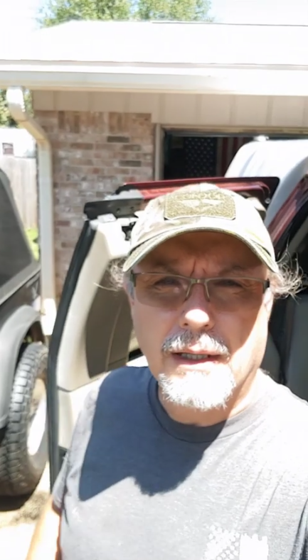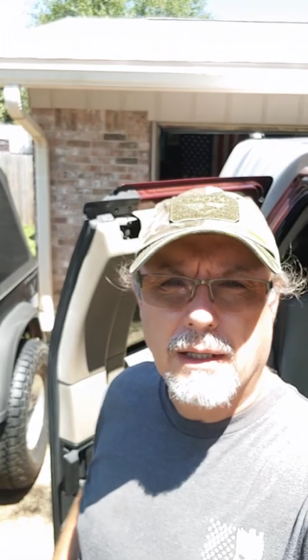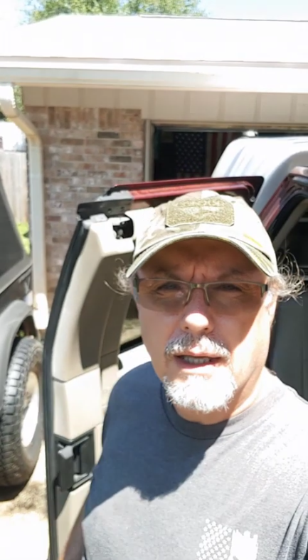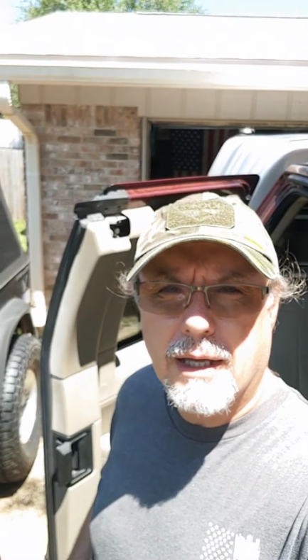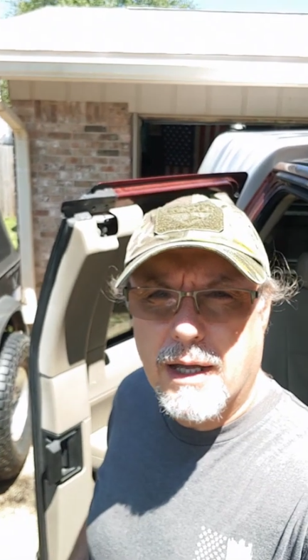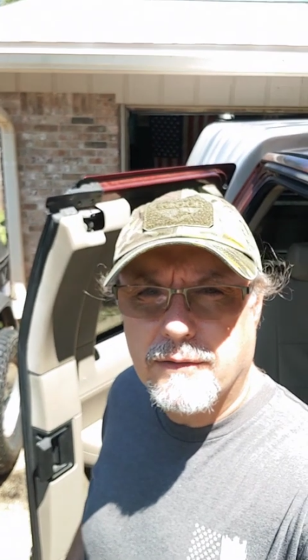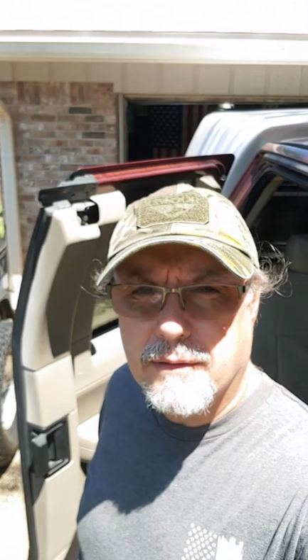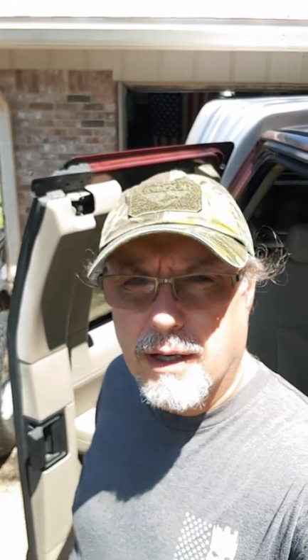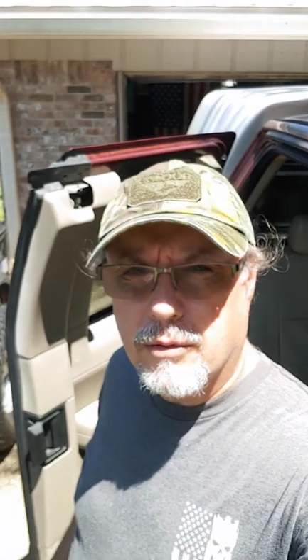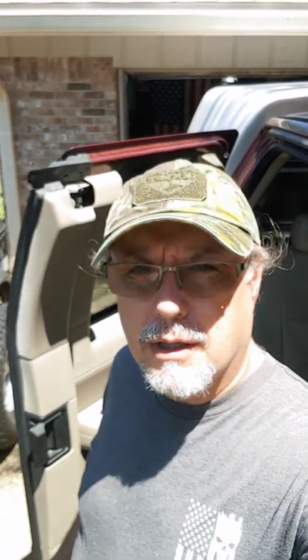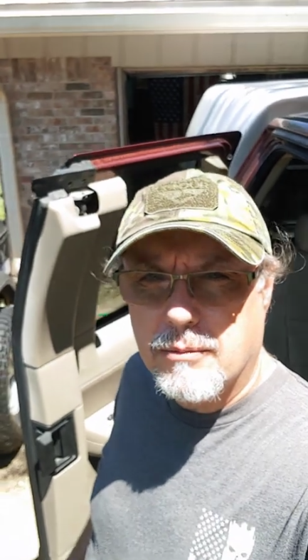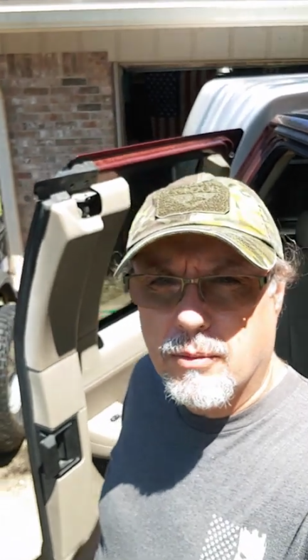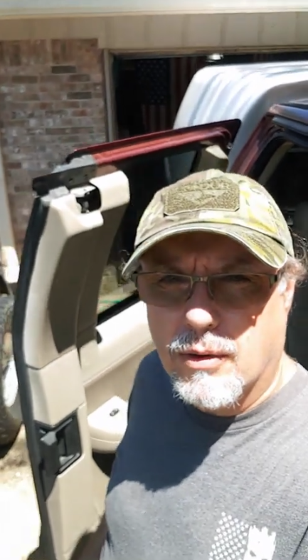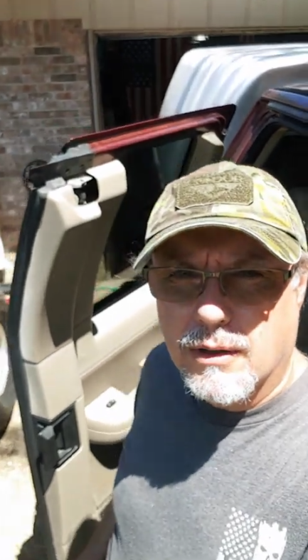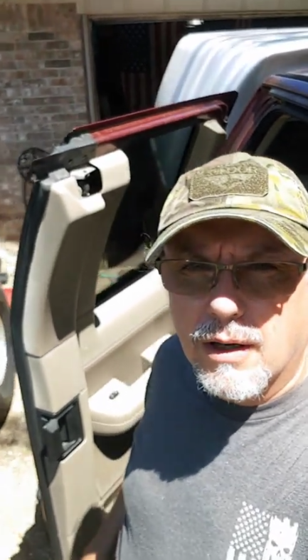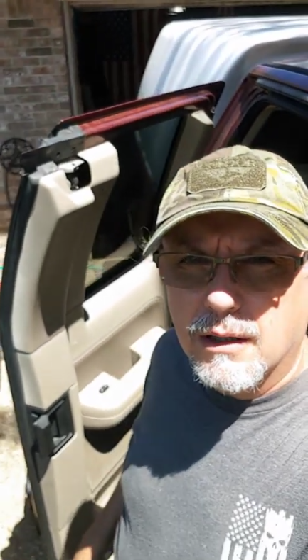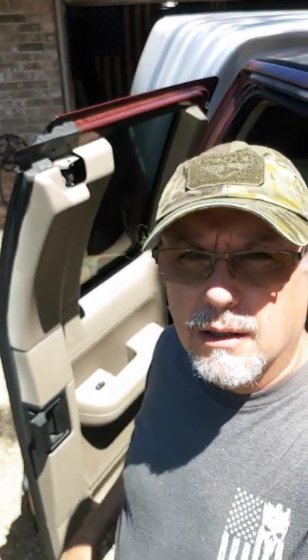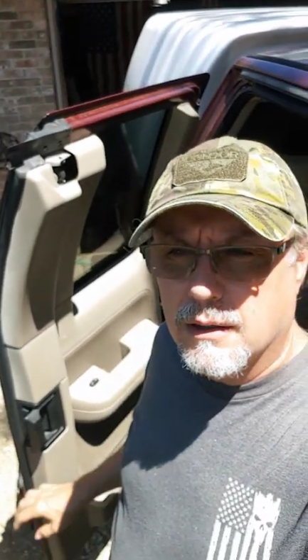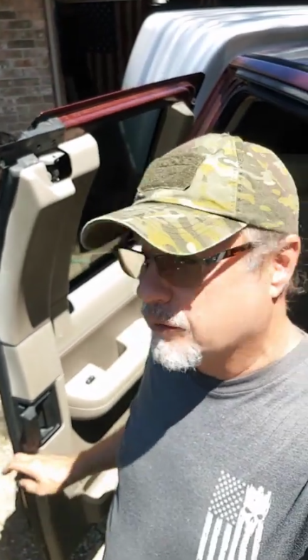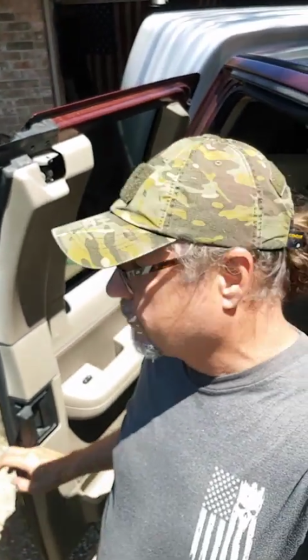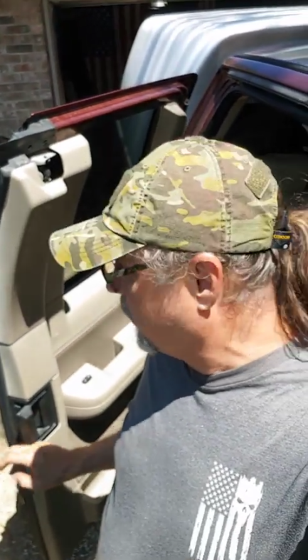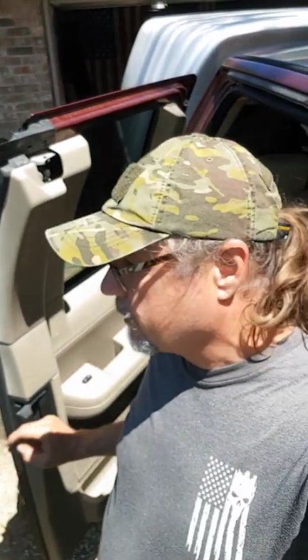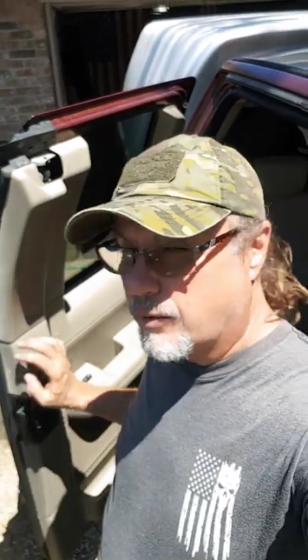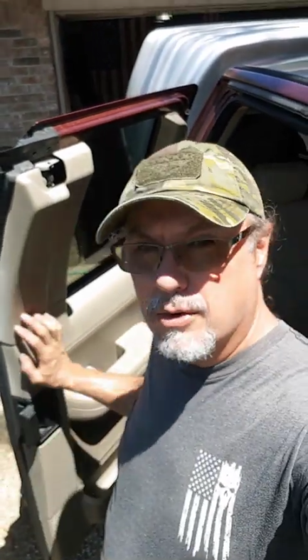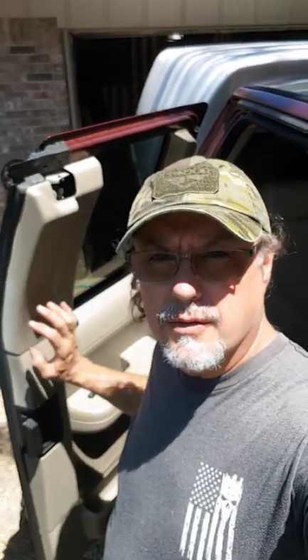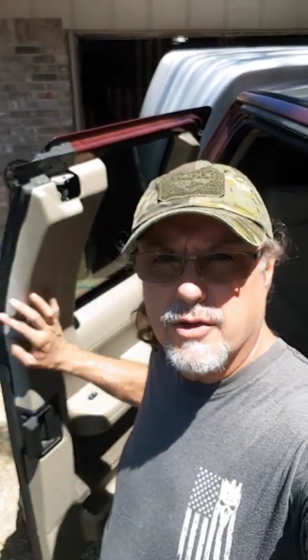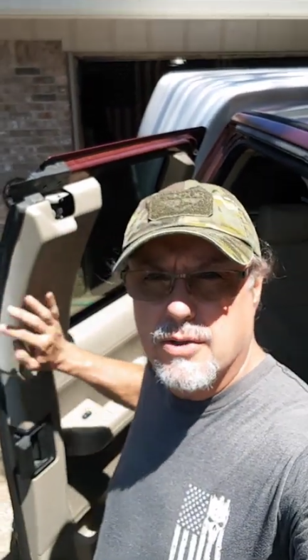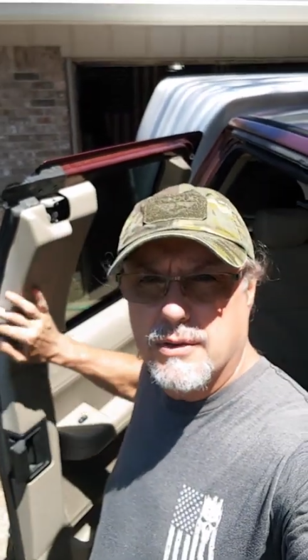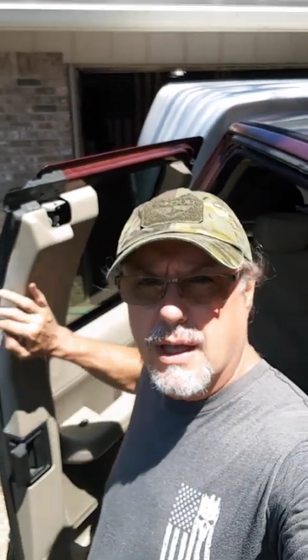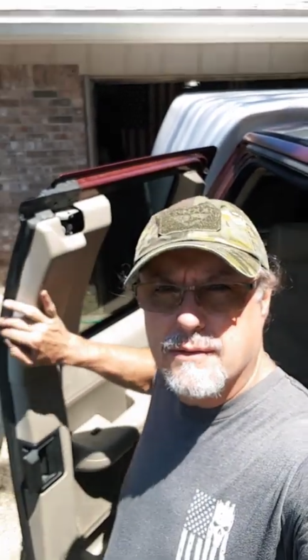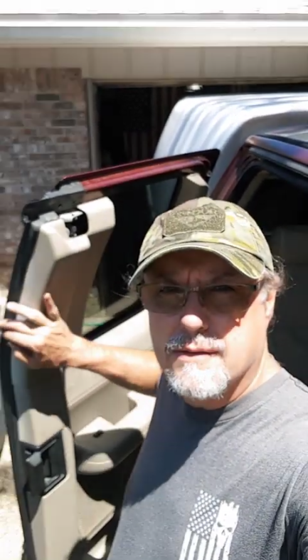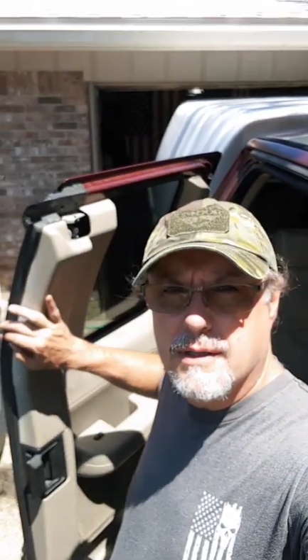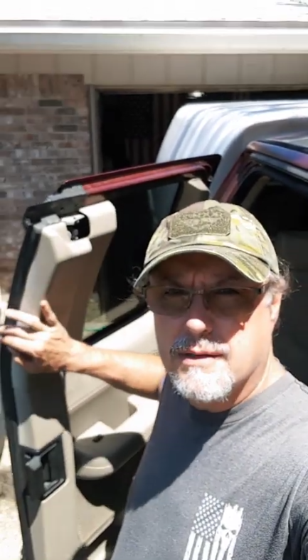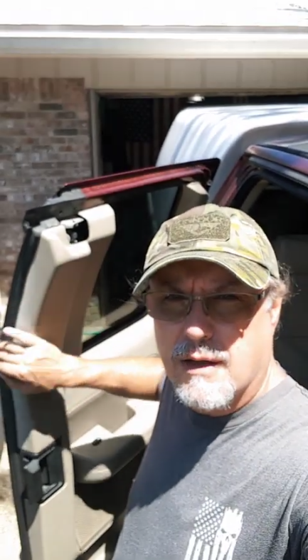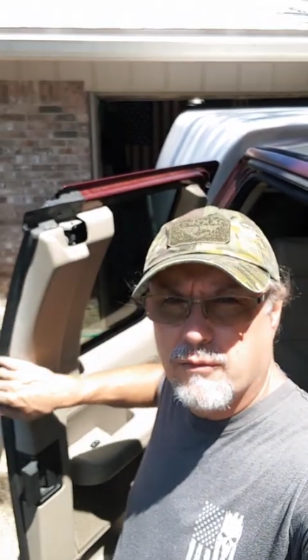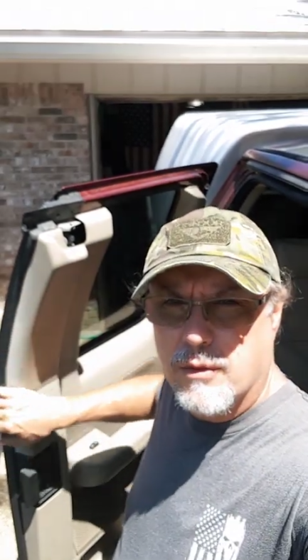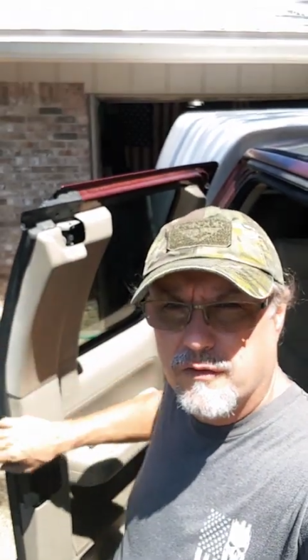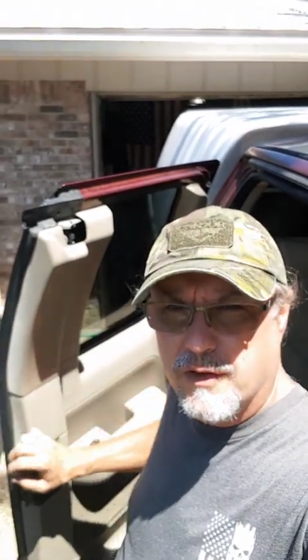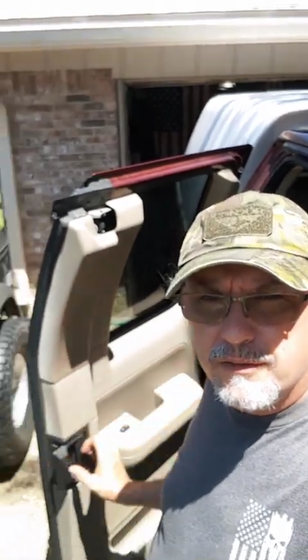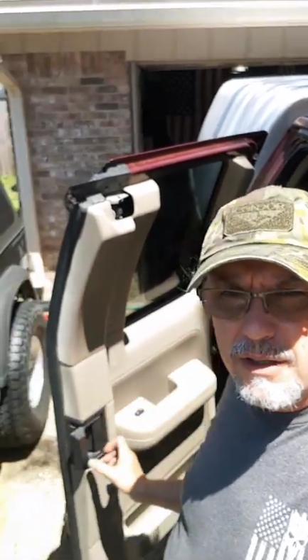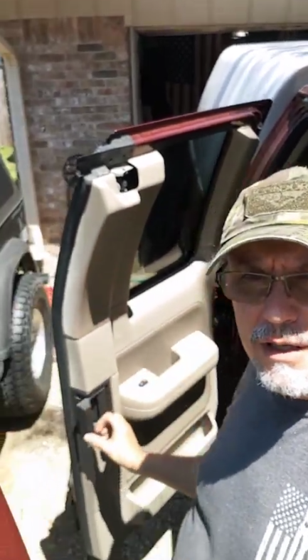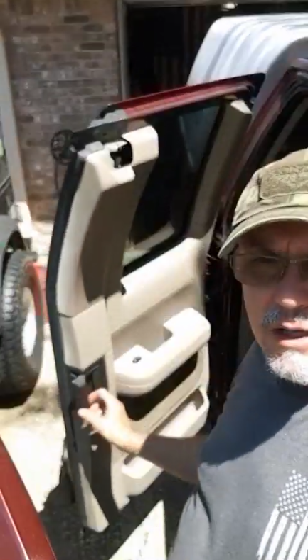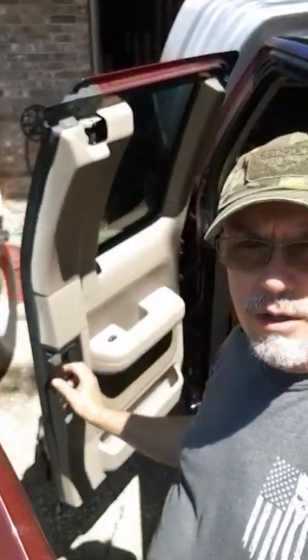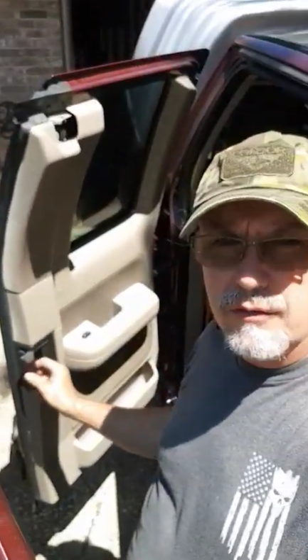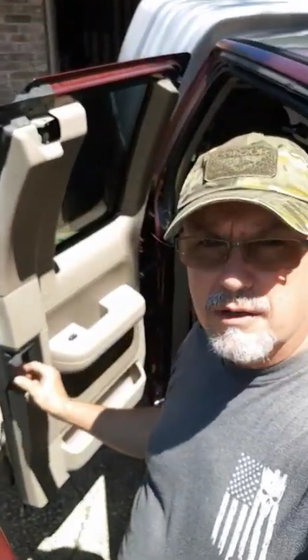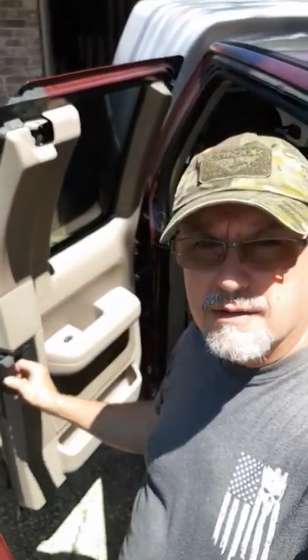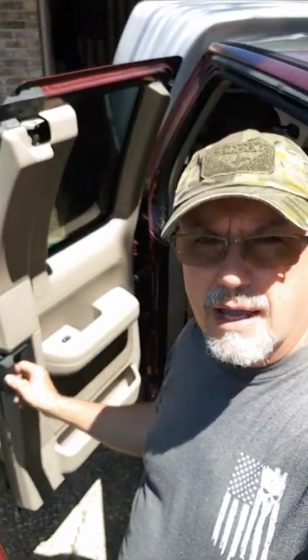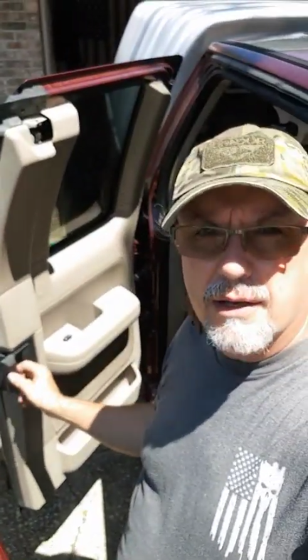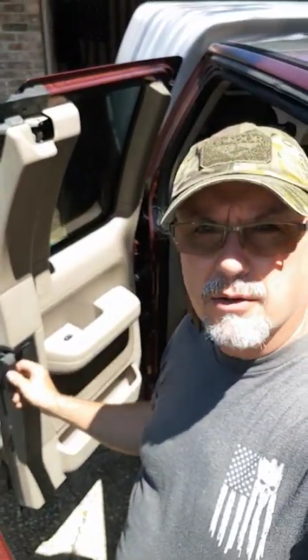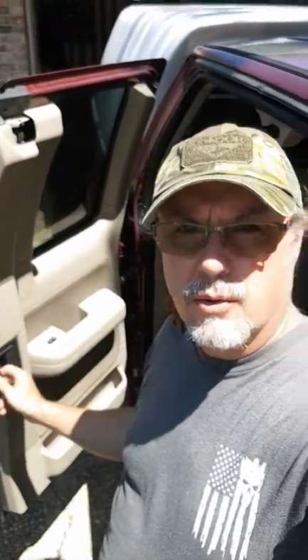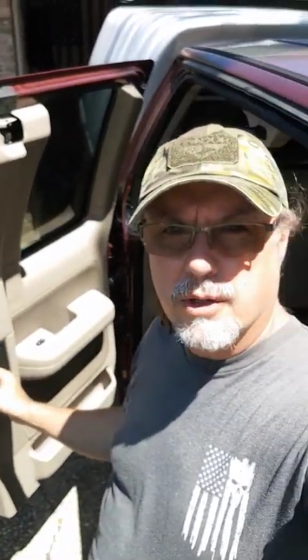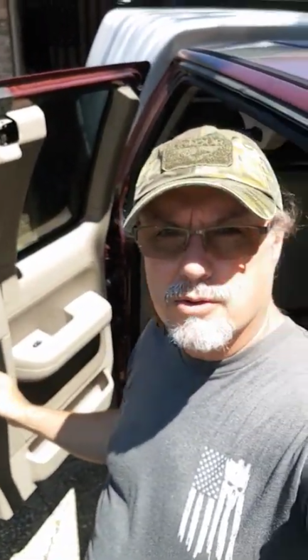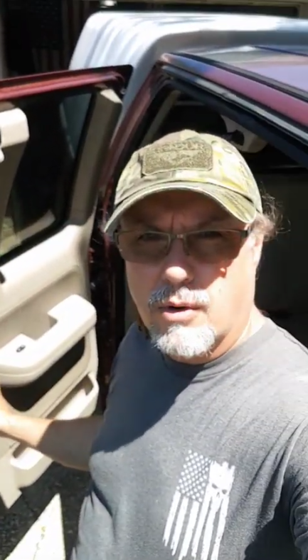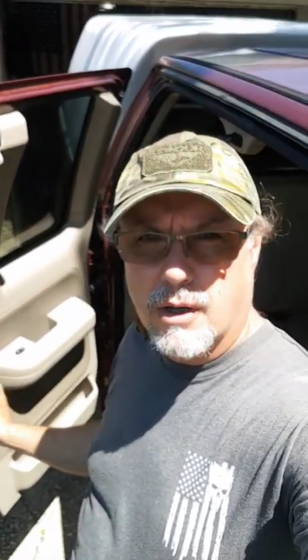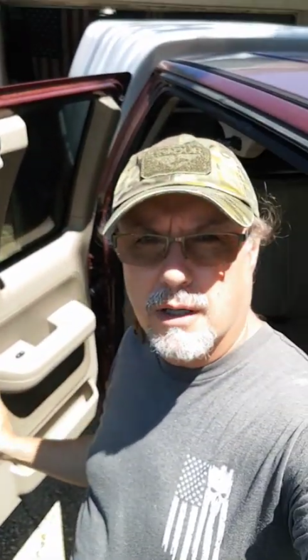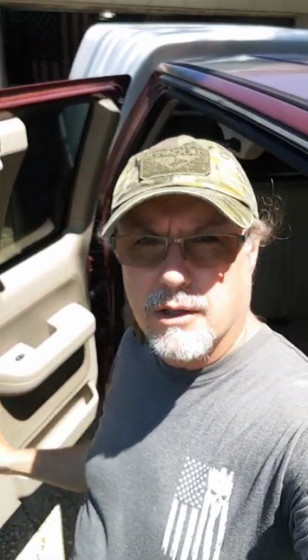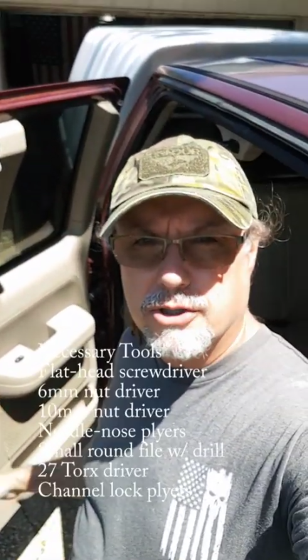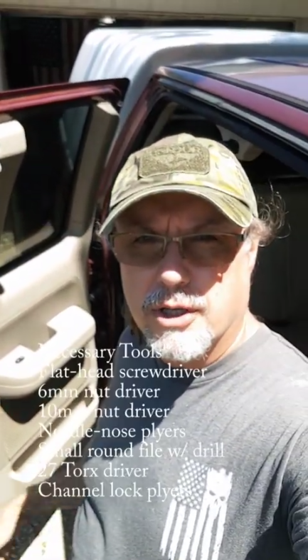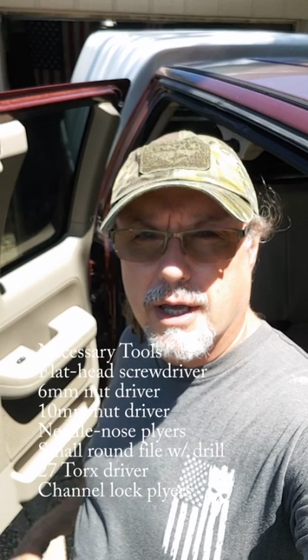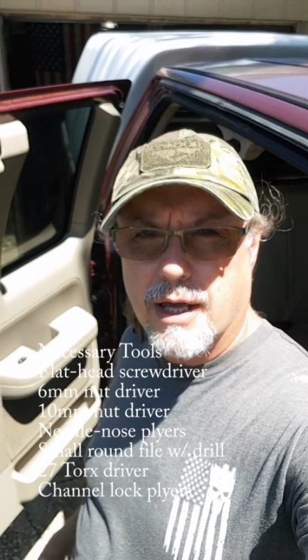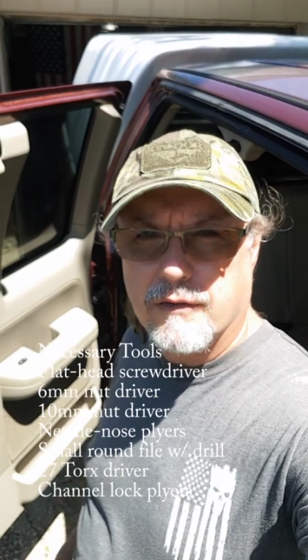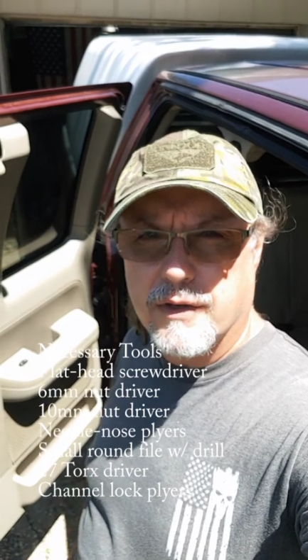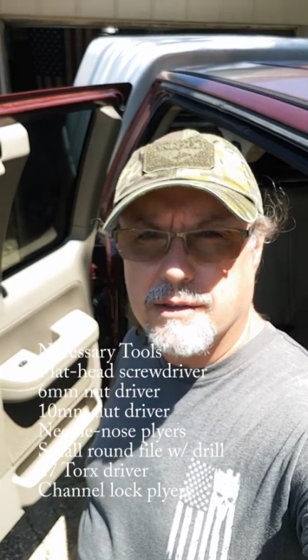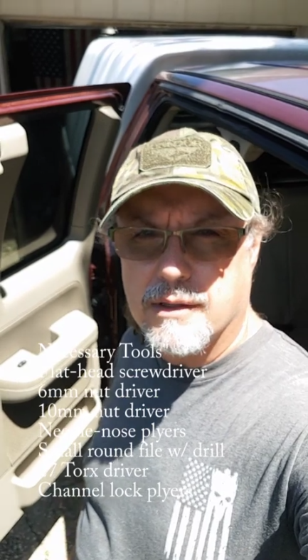Hey guys, today we're going to be working on the rear doors of a 2006 F-150. If this handle quits working, I'll show you how to fix it.